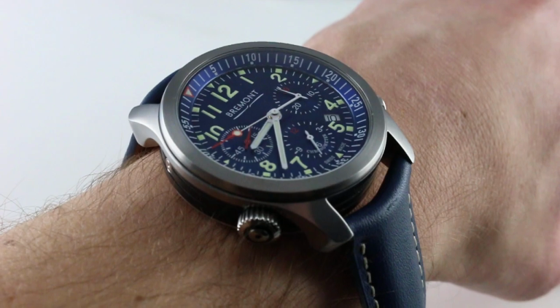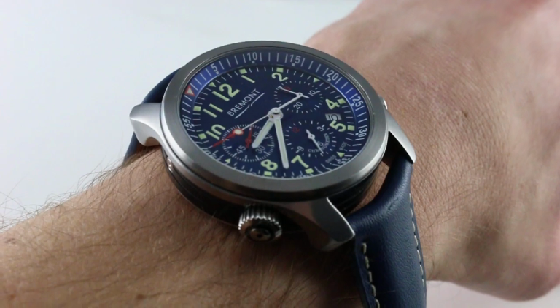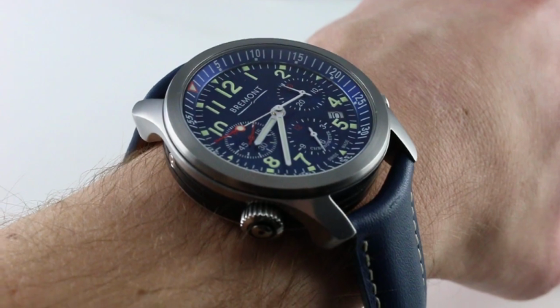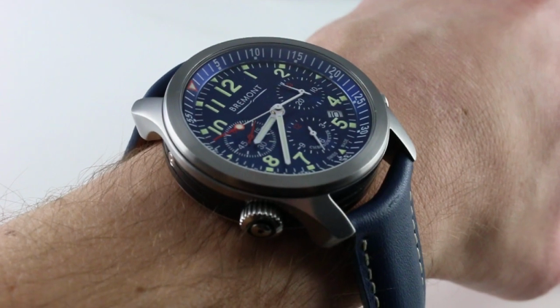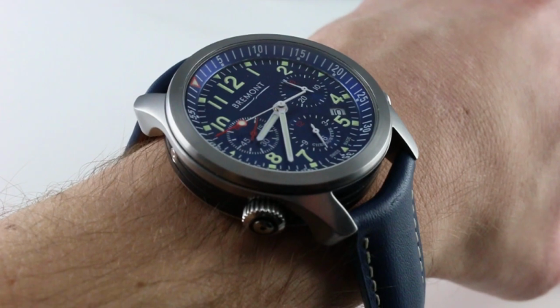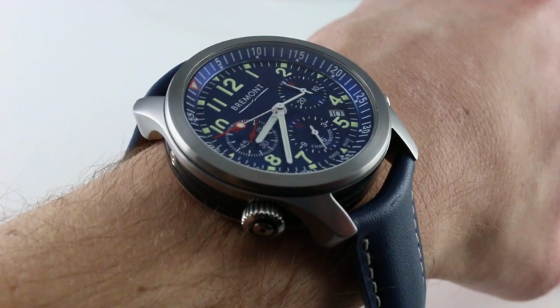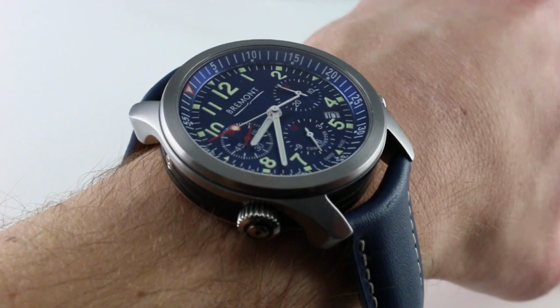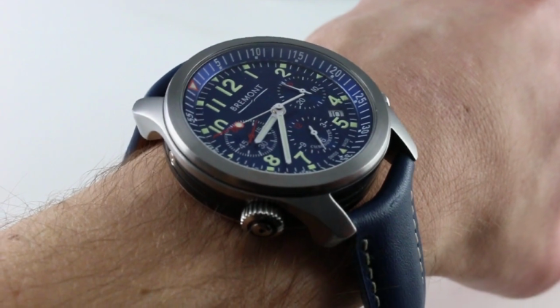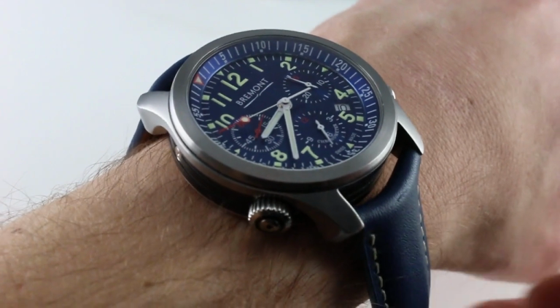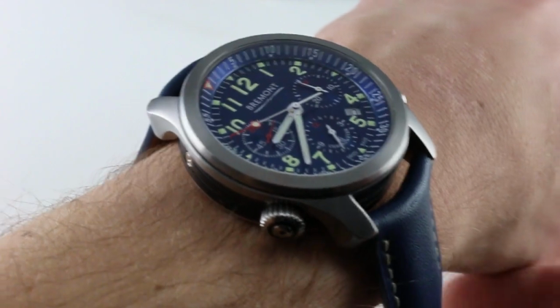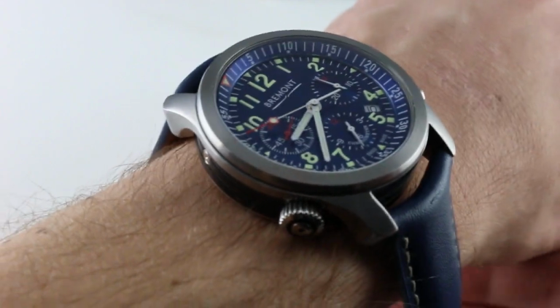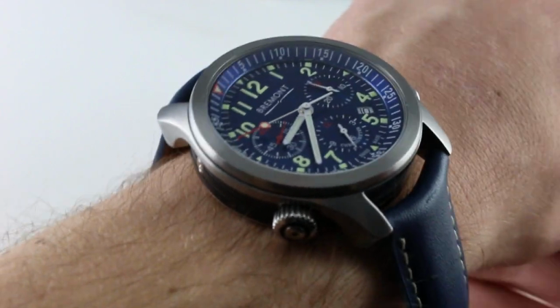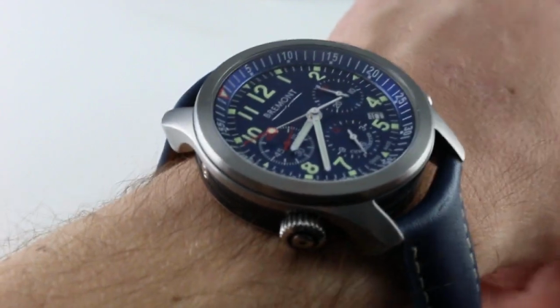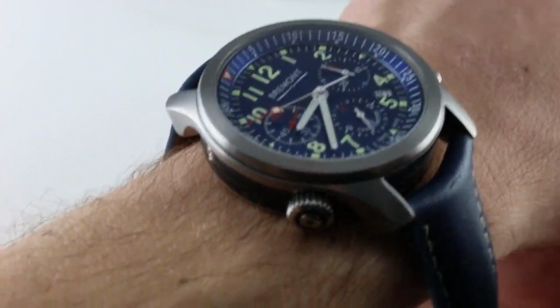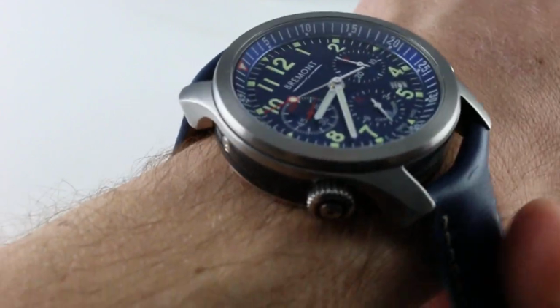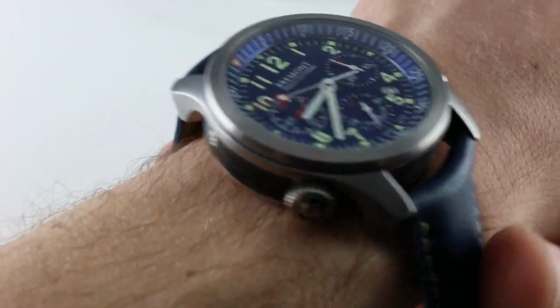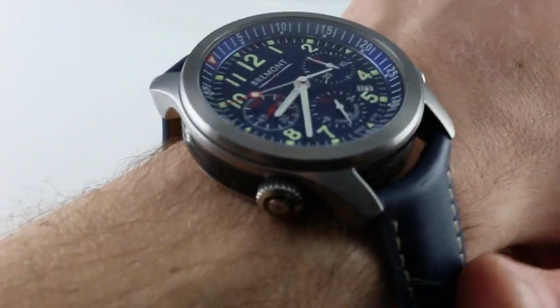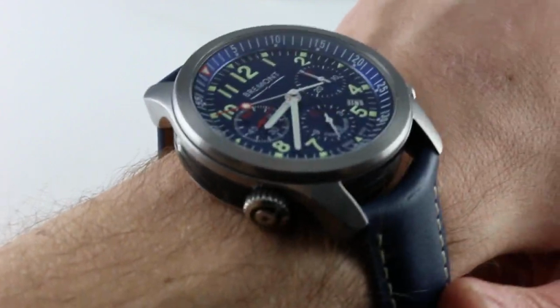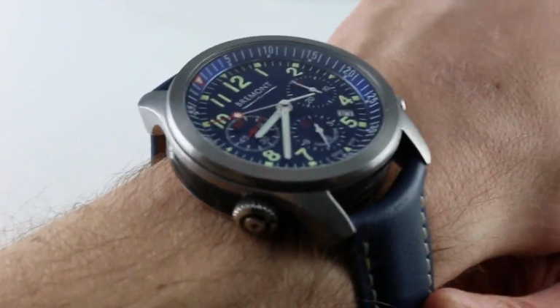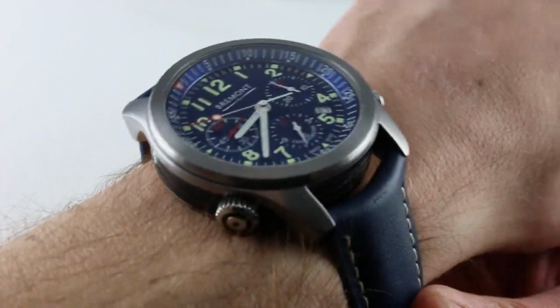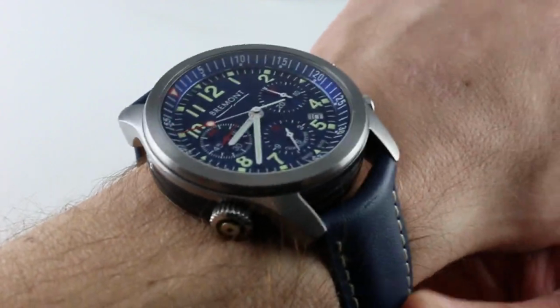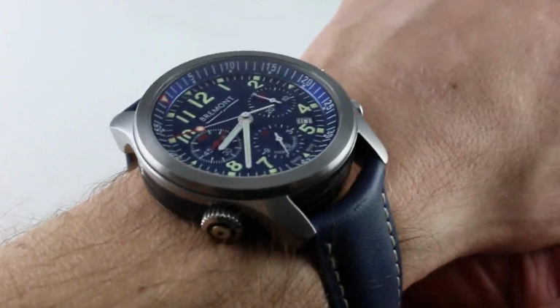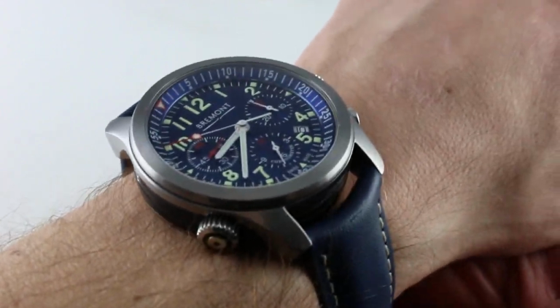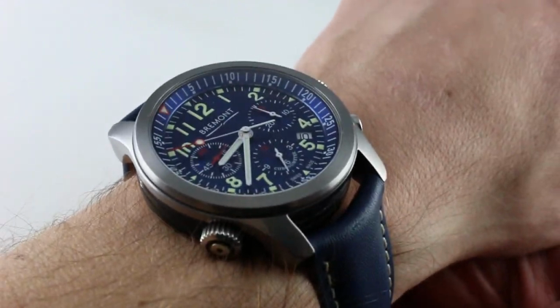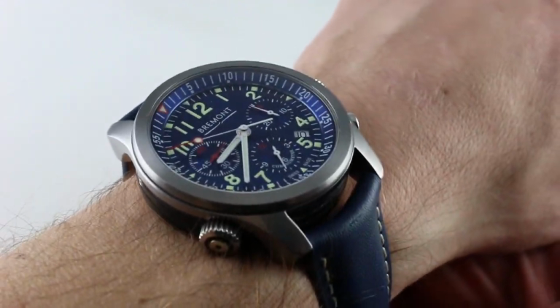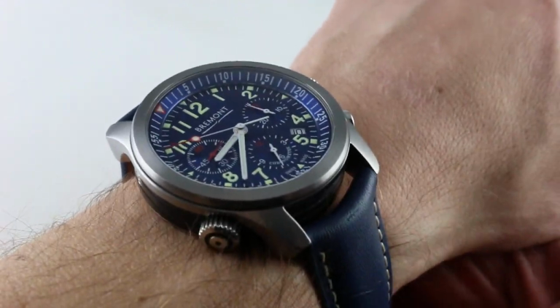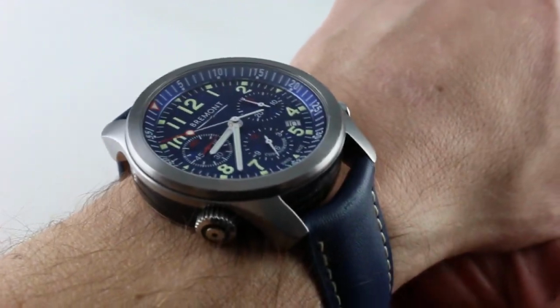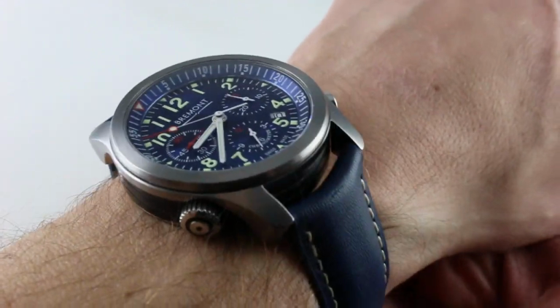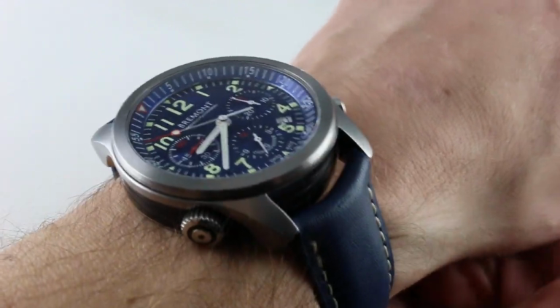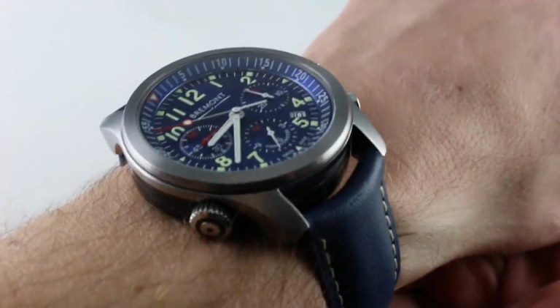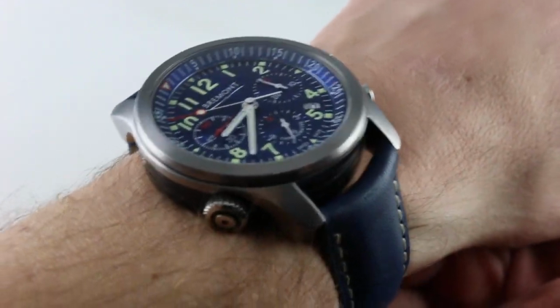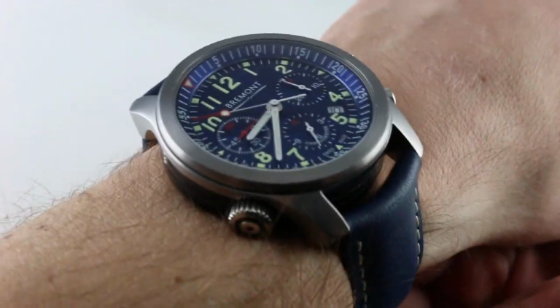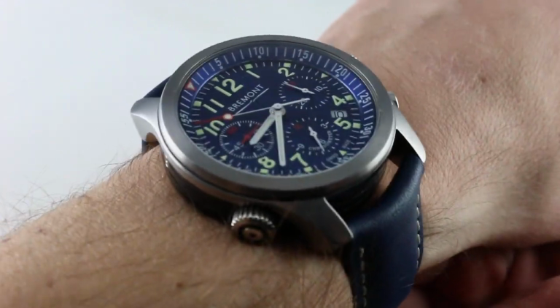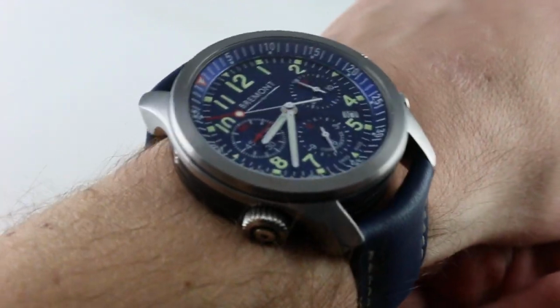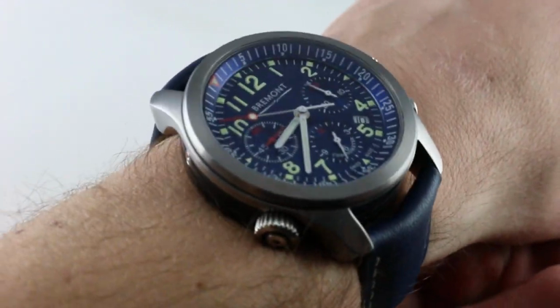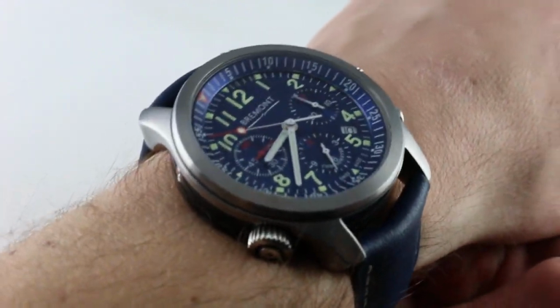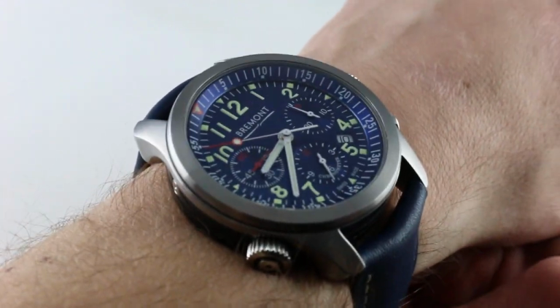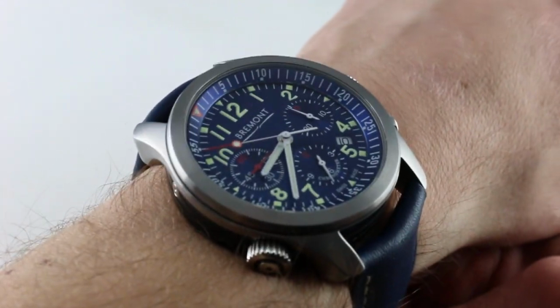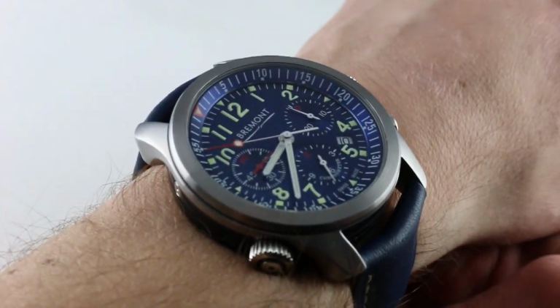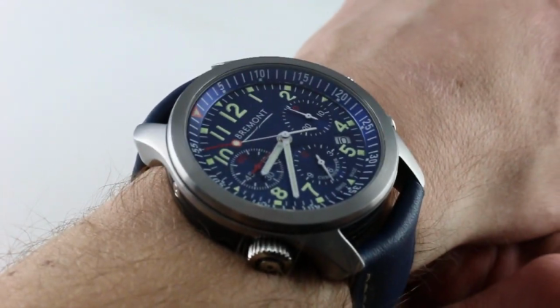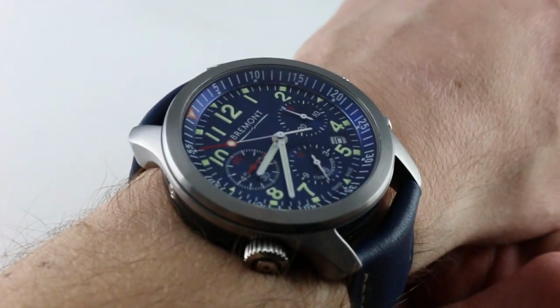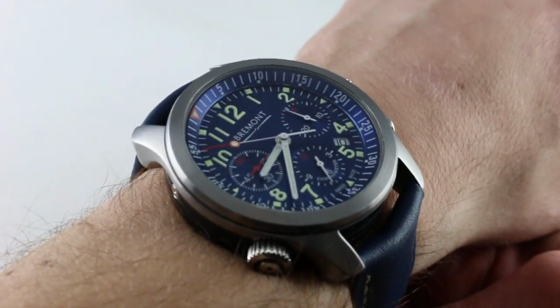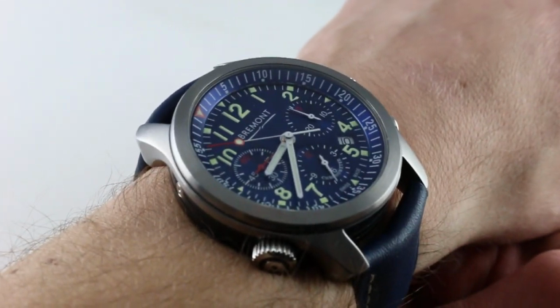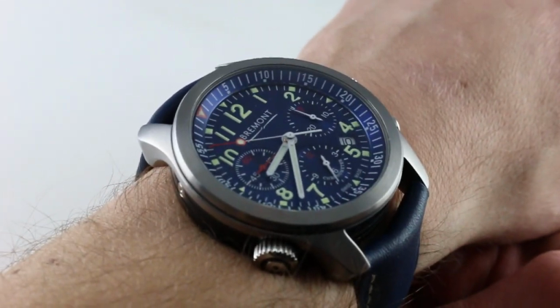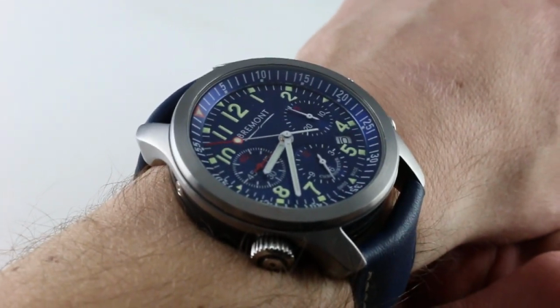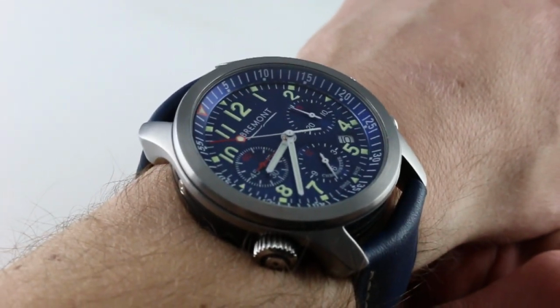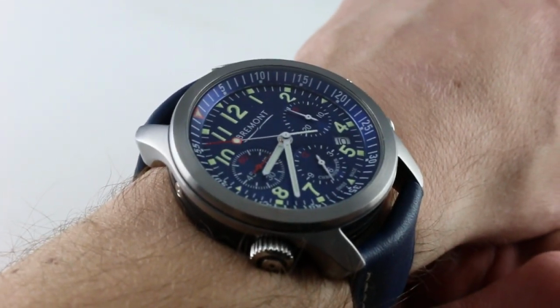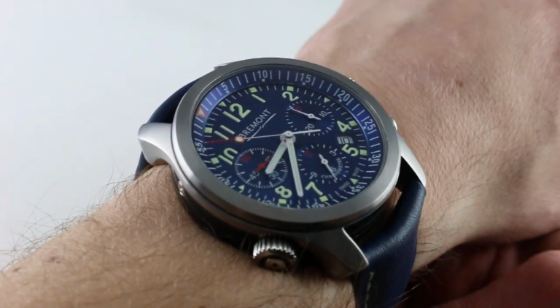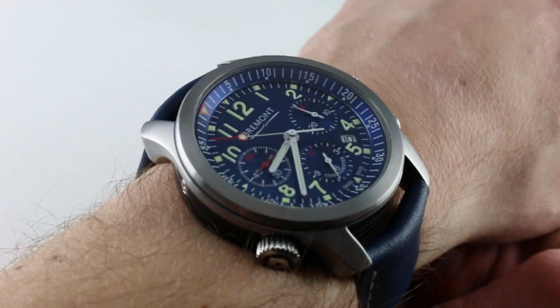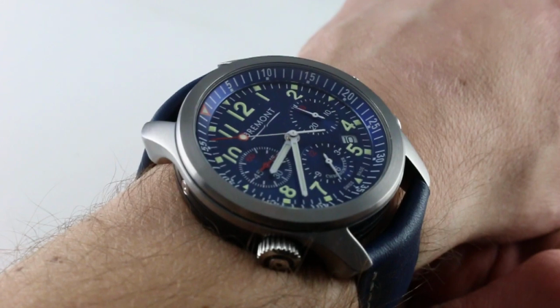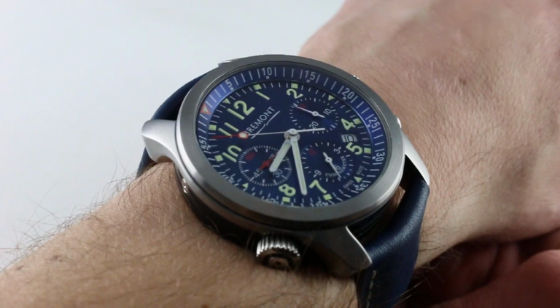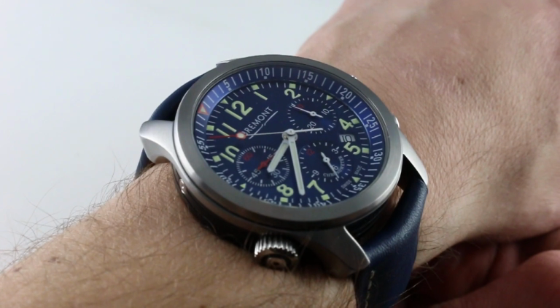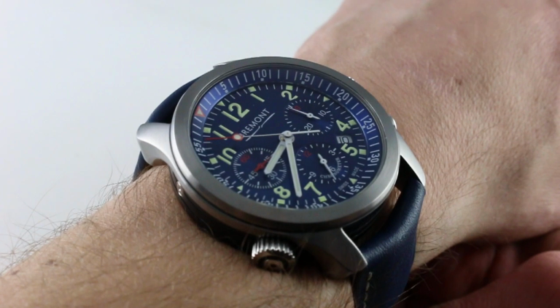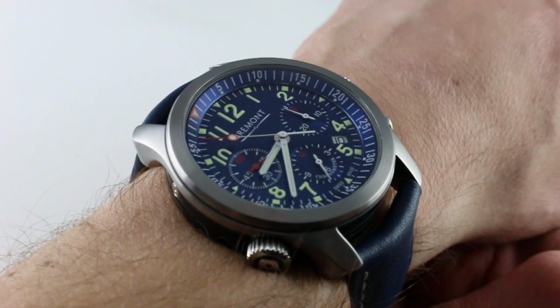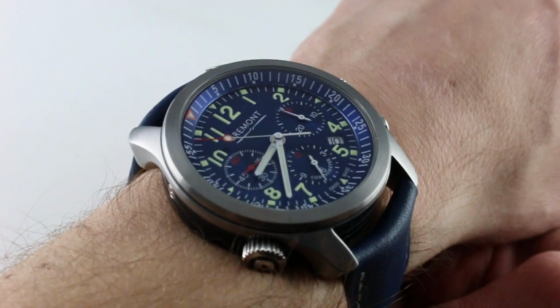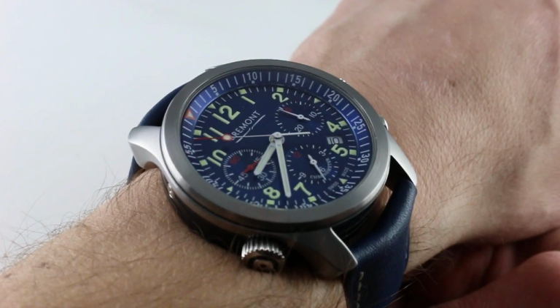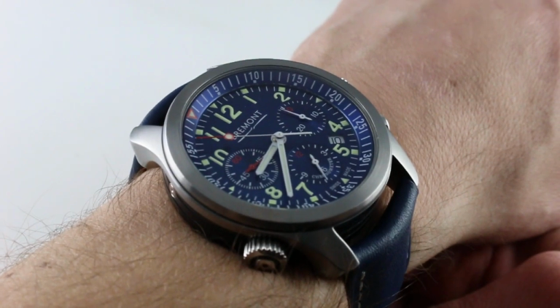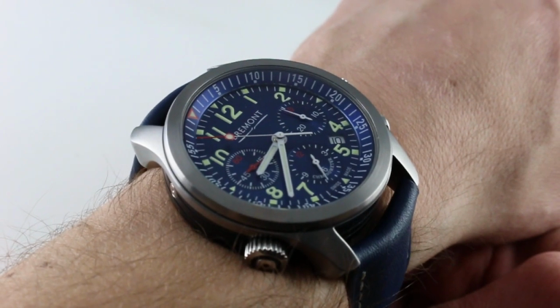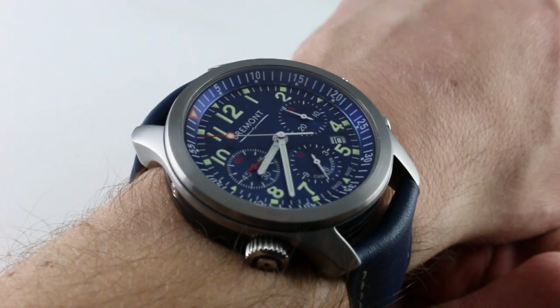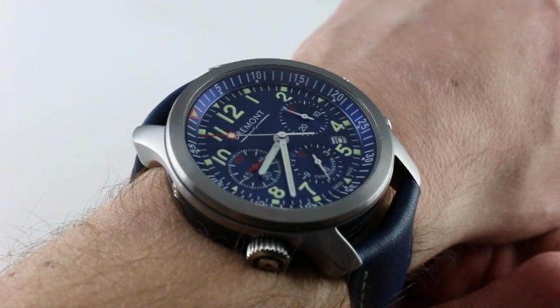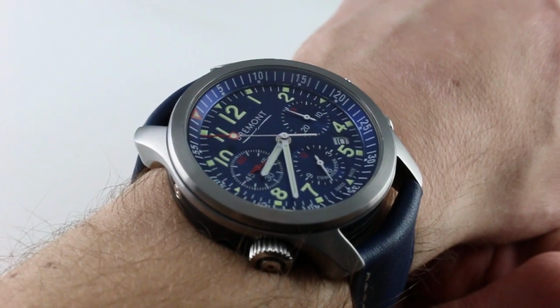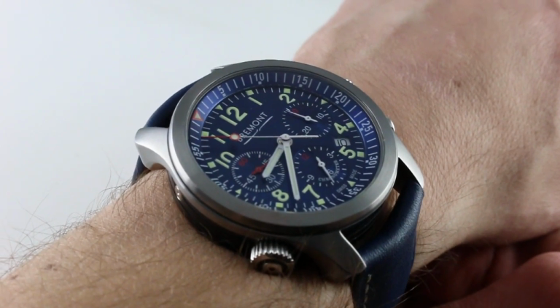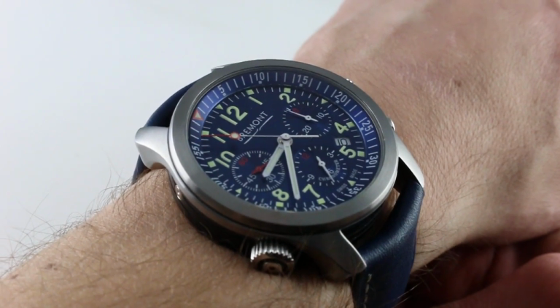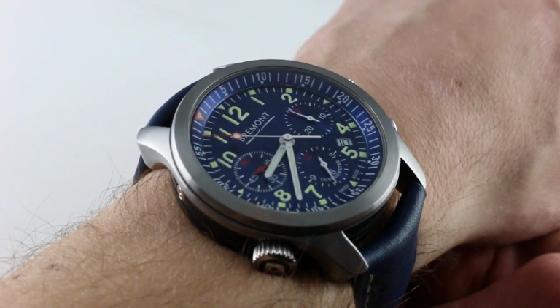Hi, I'm Tim. Welcome to our channel. Thanks for logging on. Today we're discussing the Bremont ALT1-P.